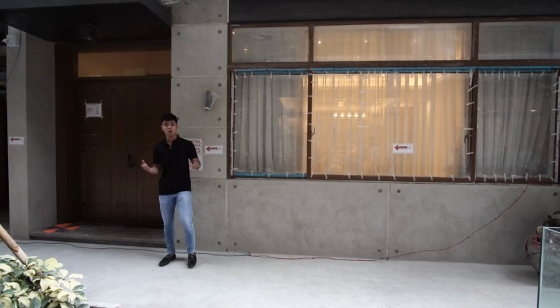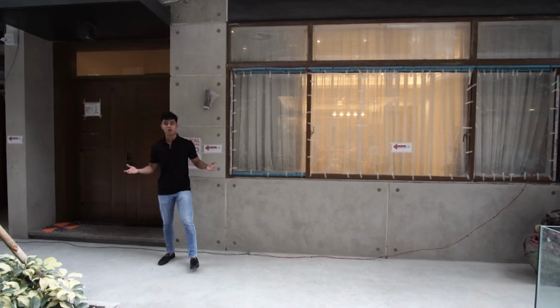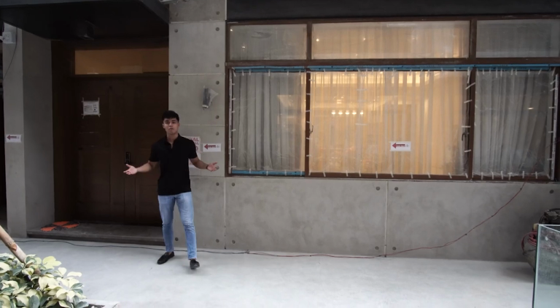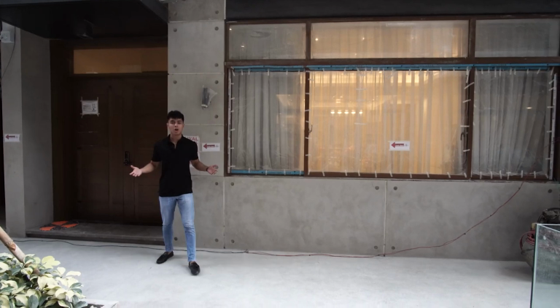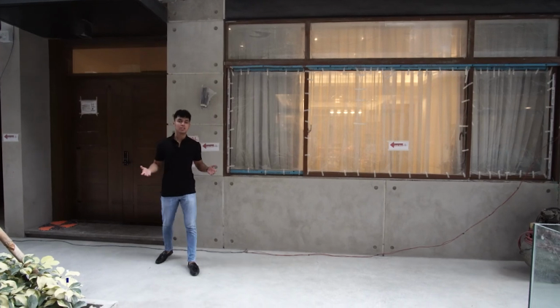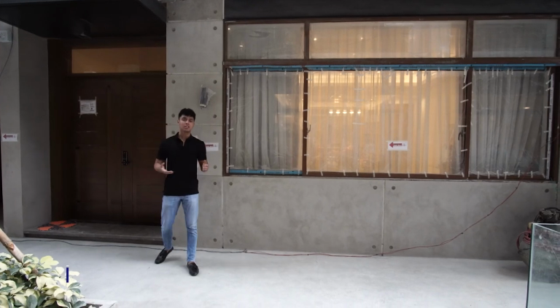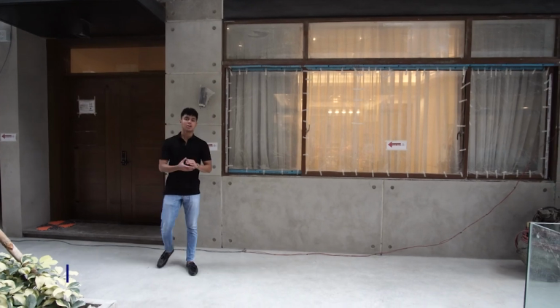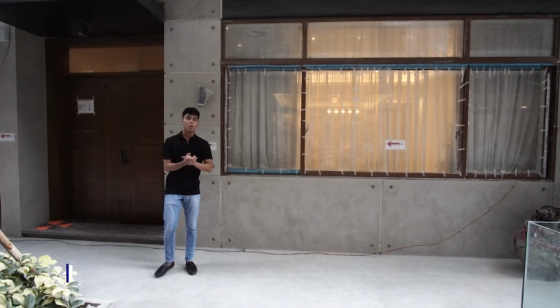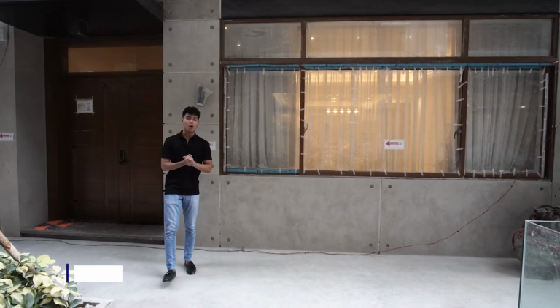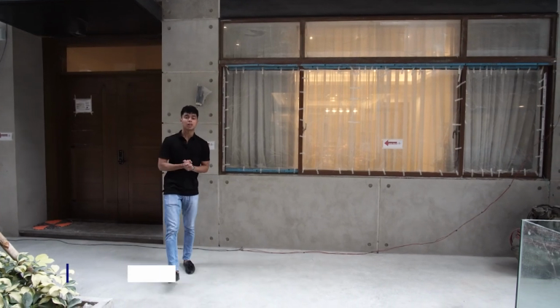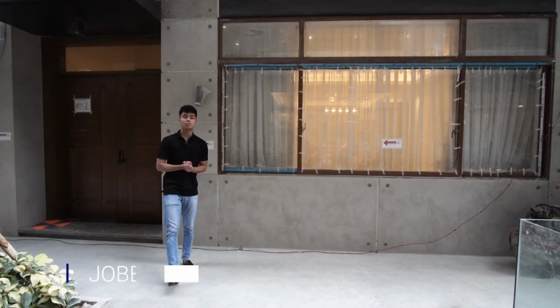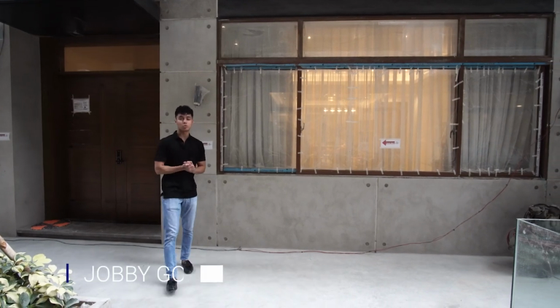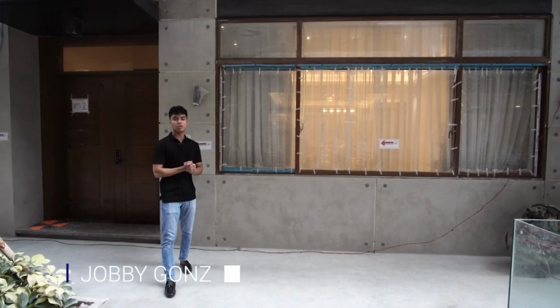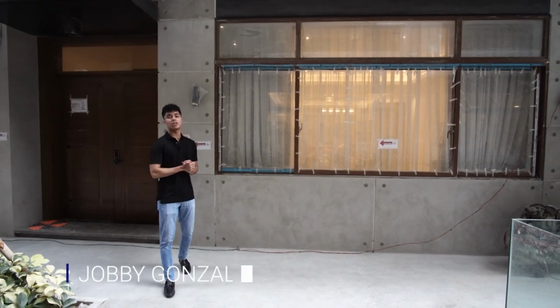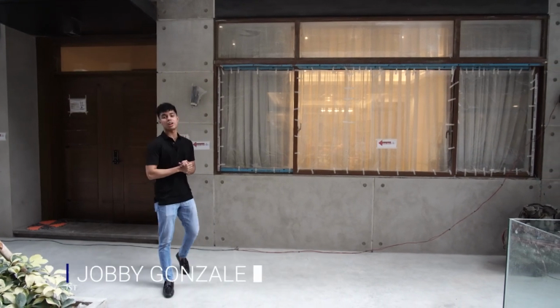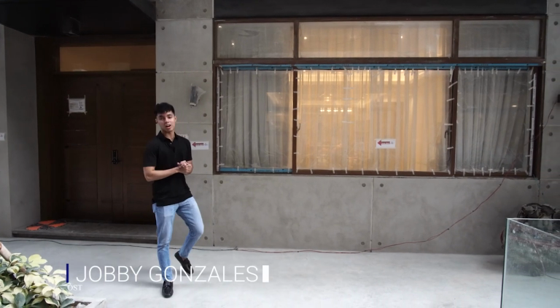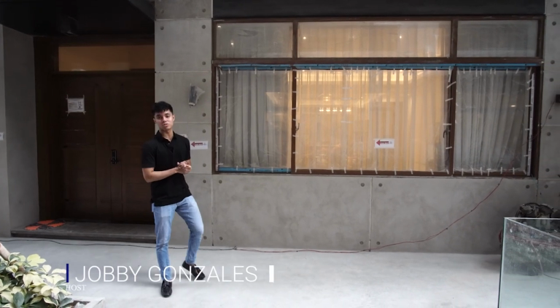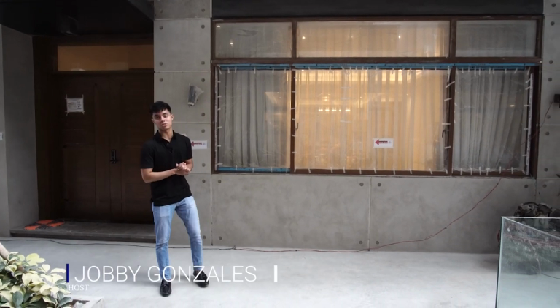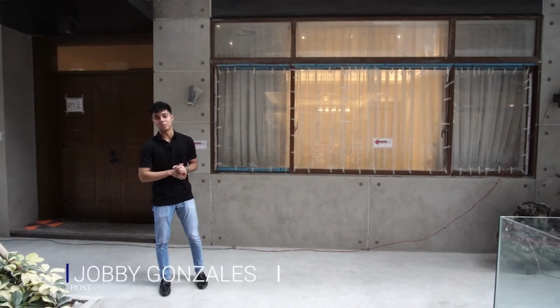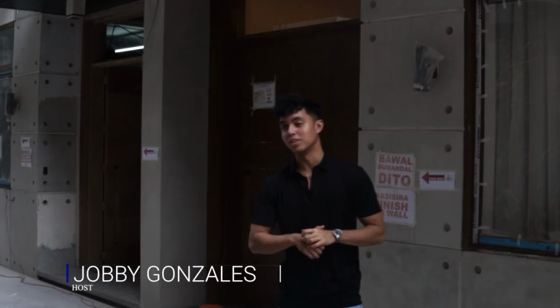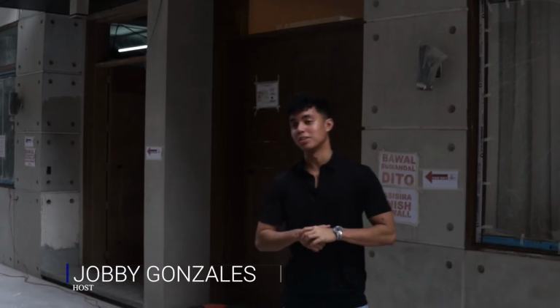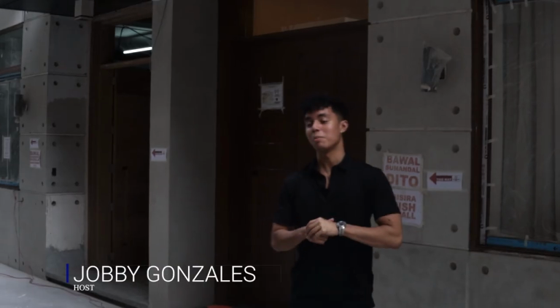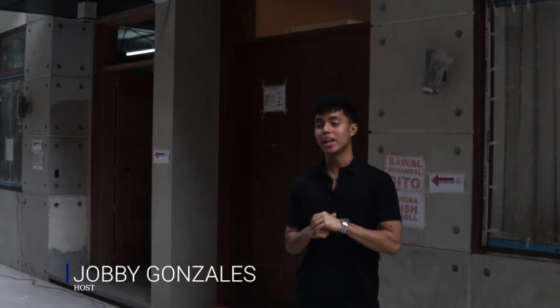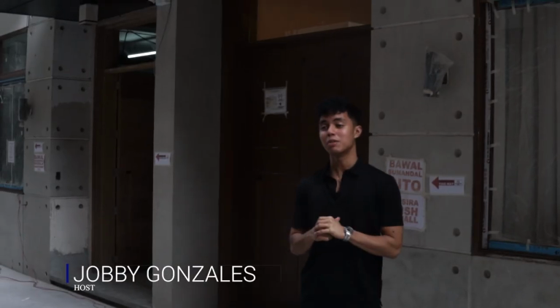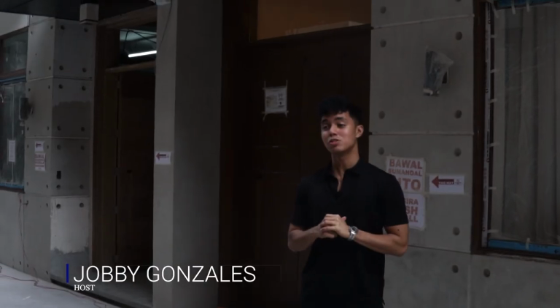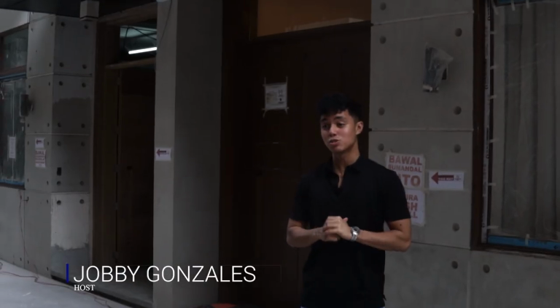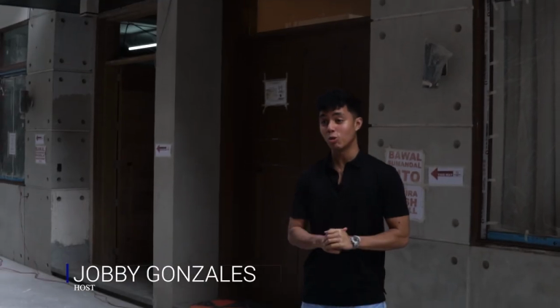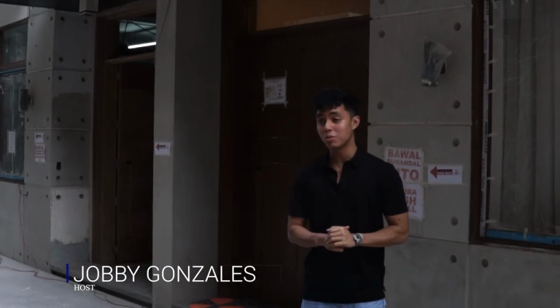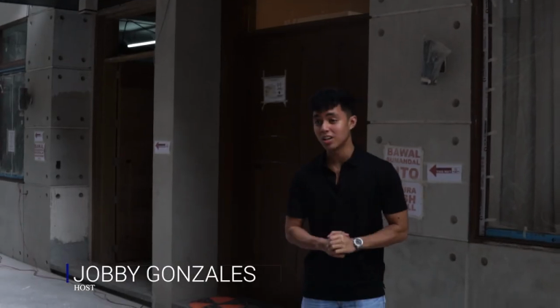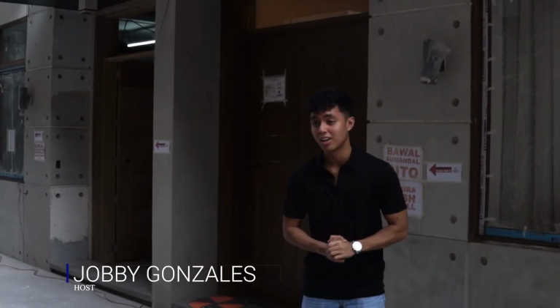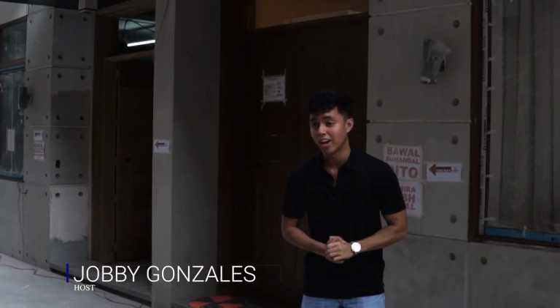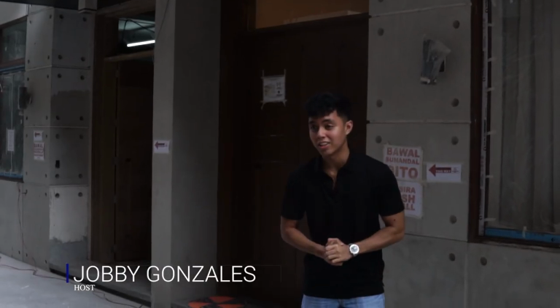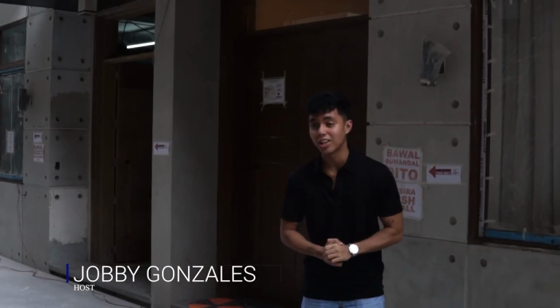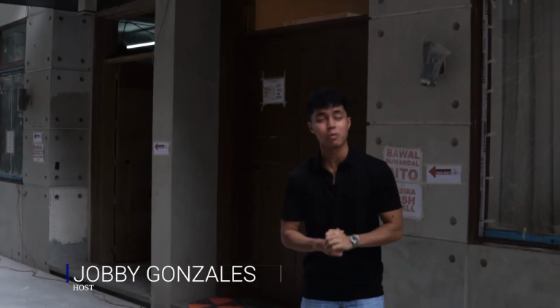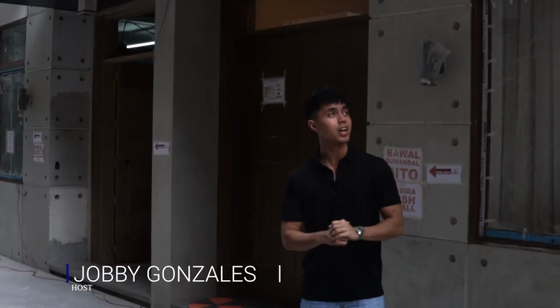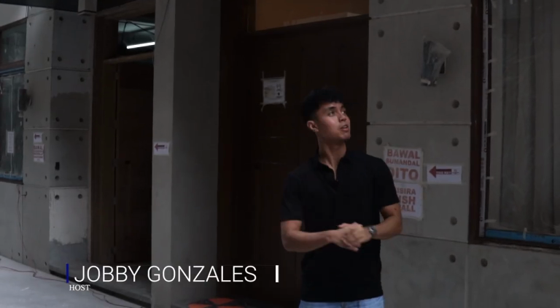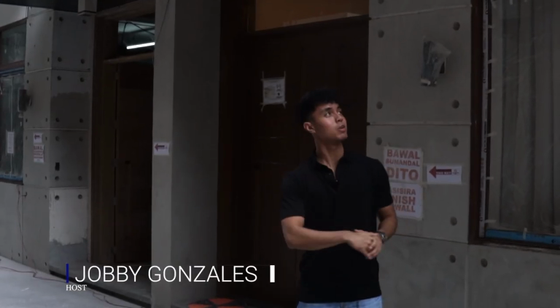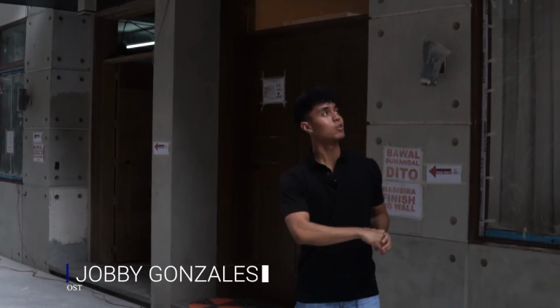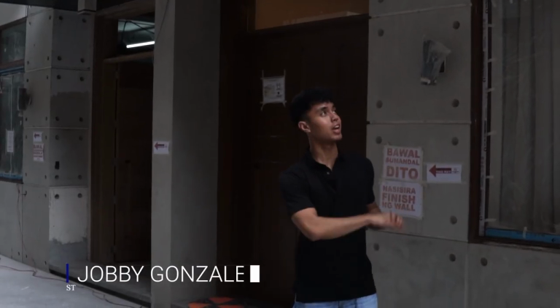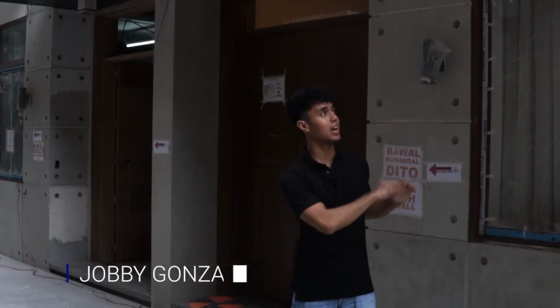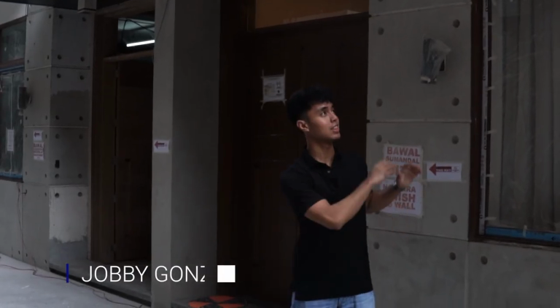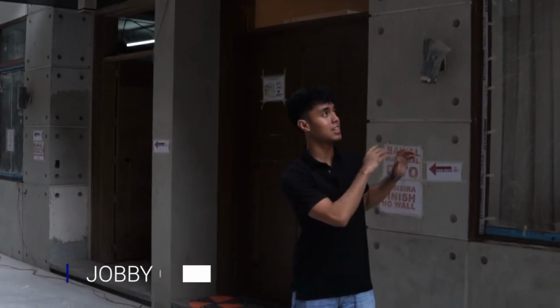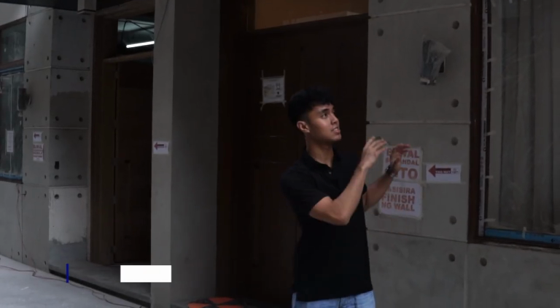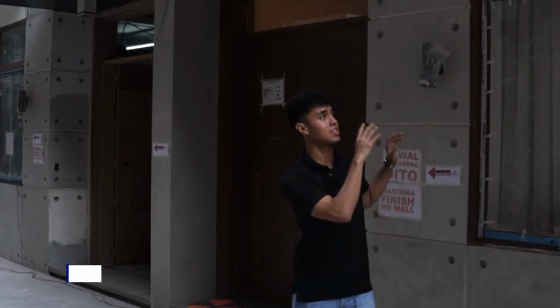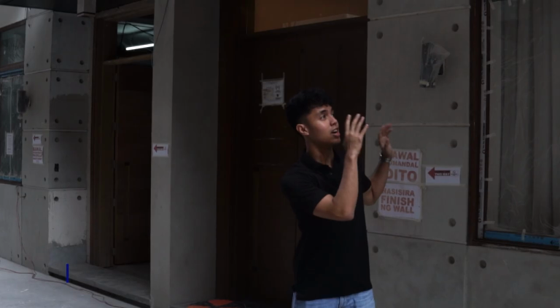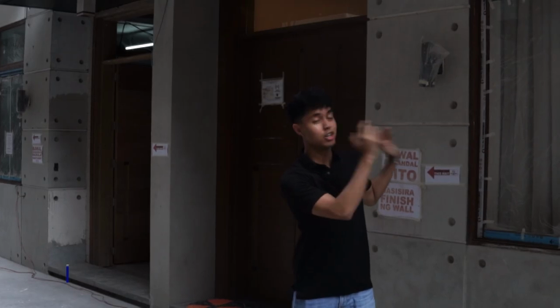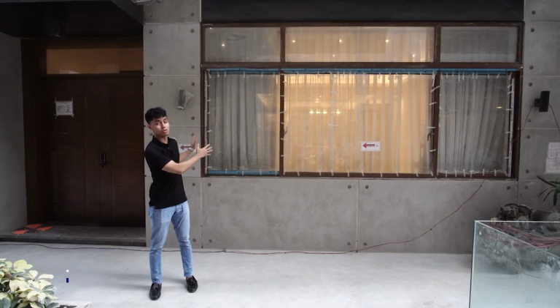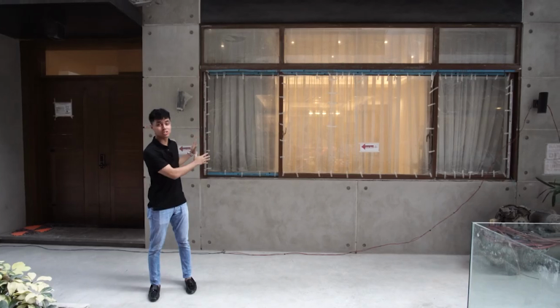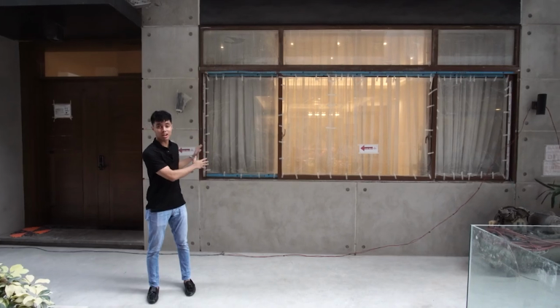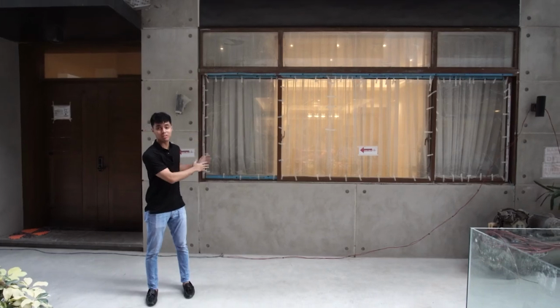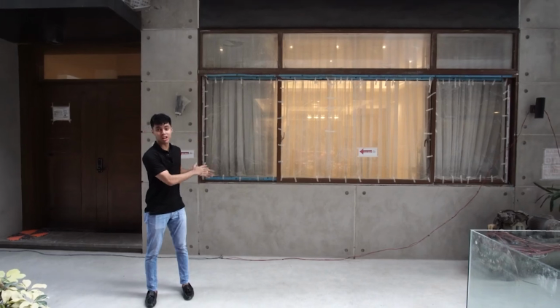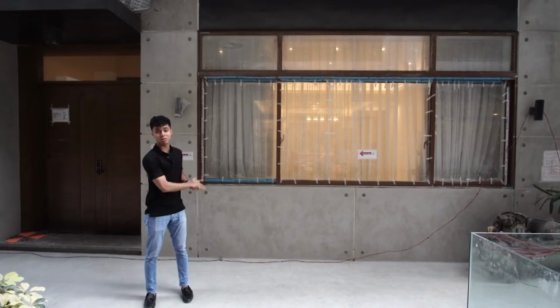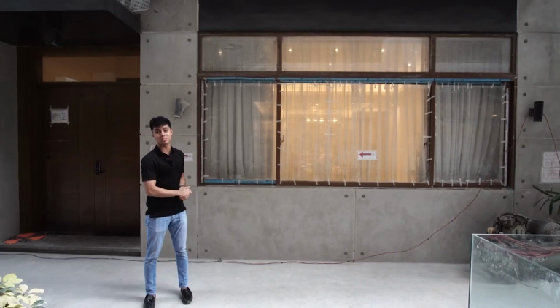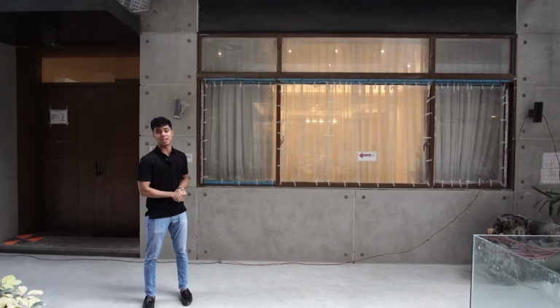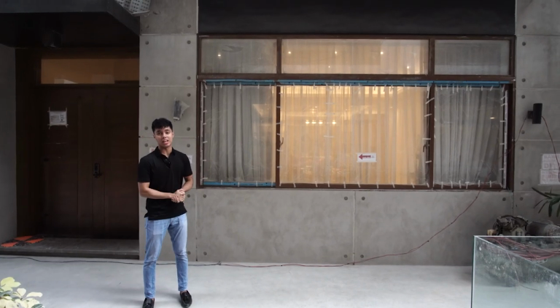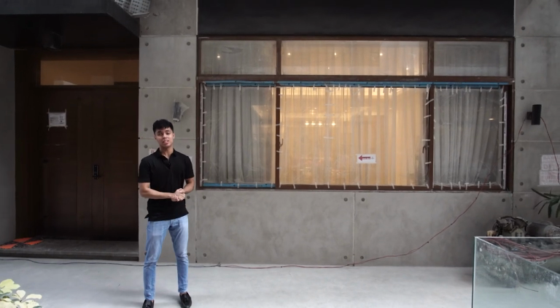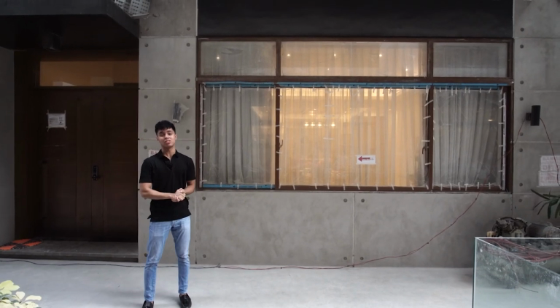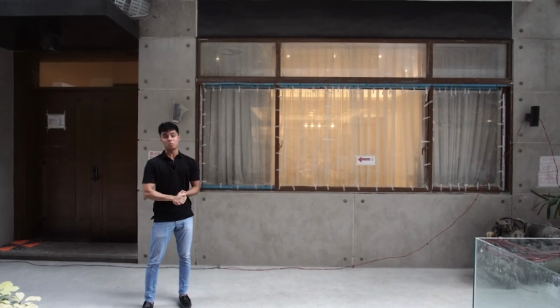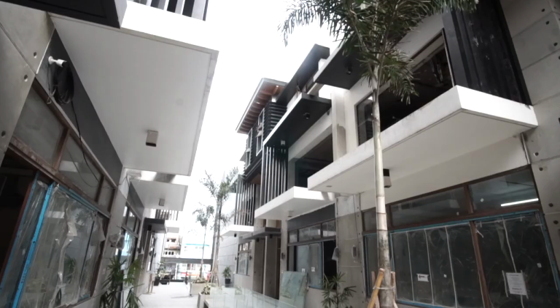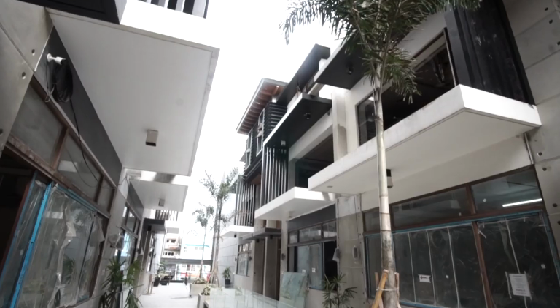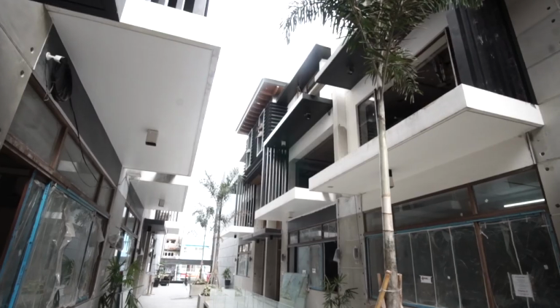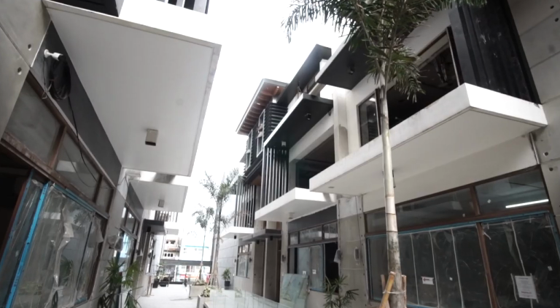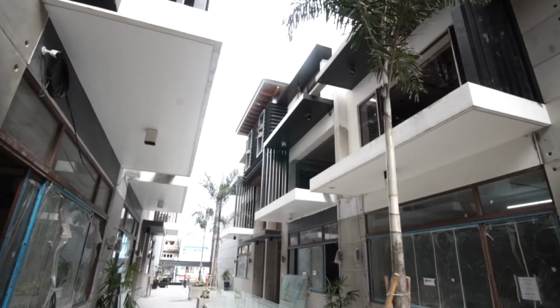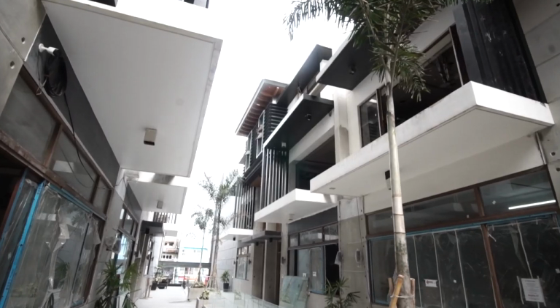Hello everyone, welcome to another house tour. My name is Joby and today we're going to be looking at this huge townhouse in Tomas Morato.